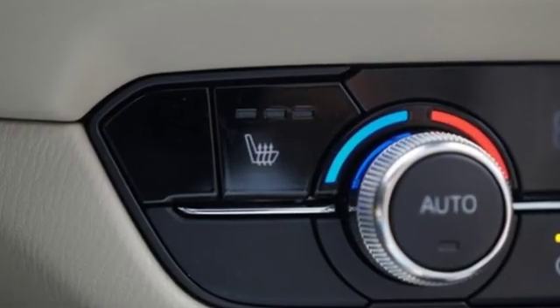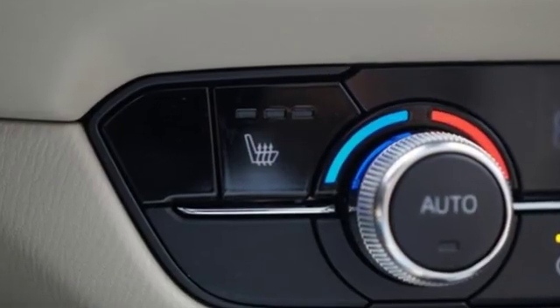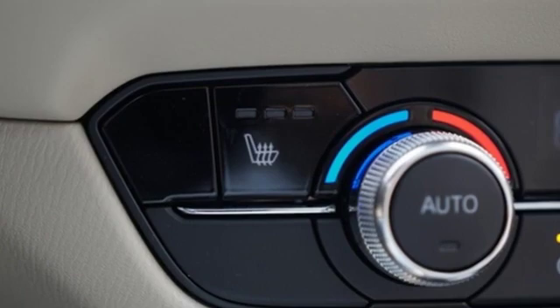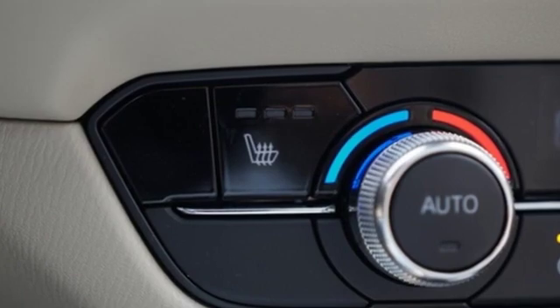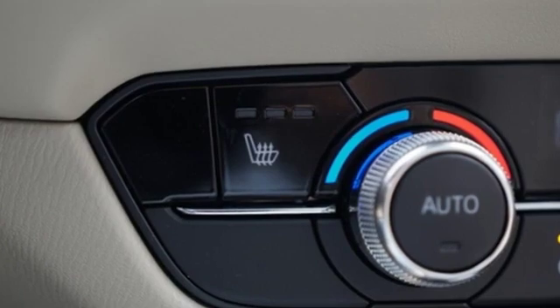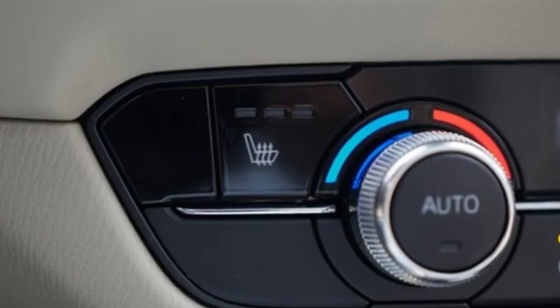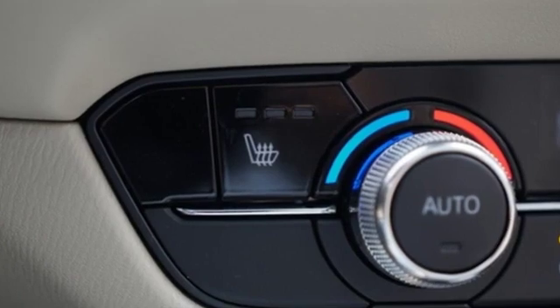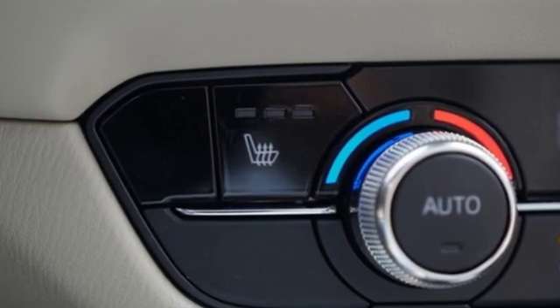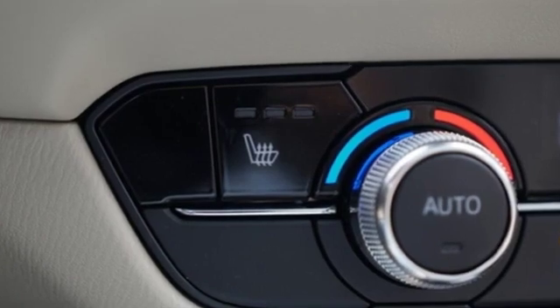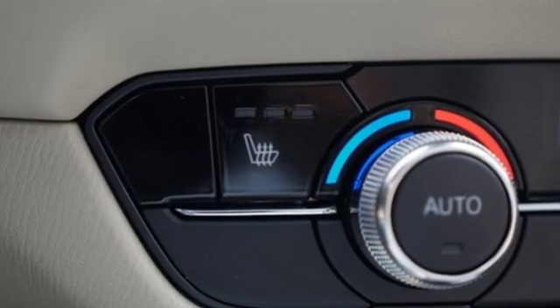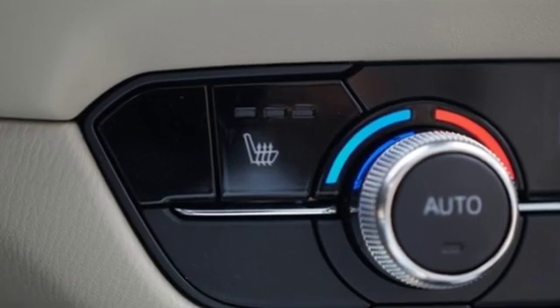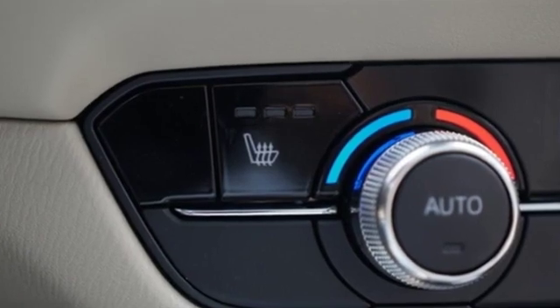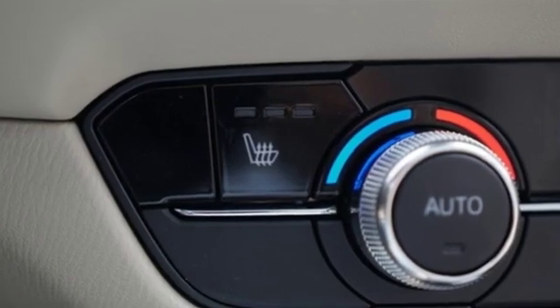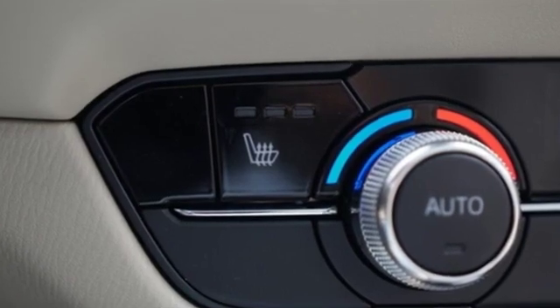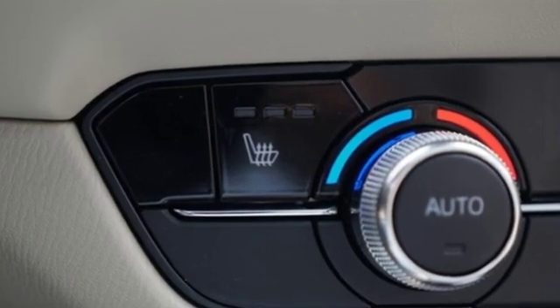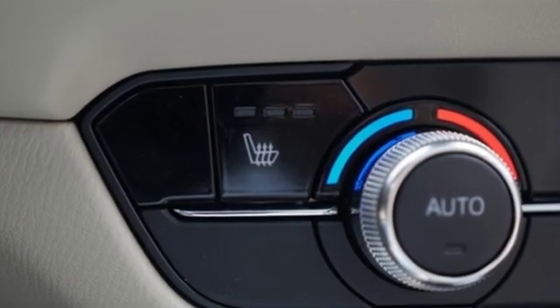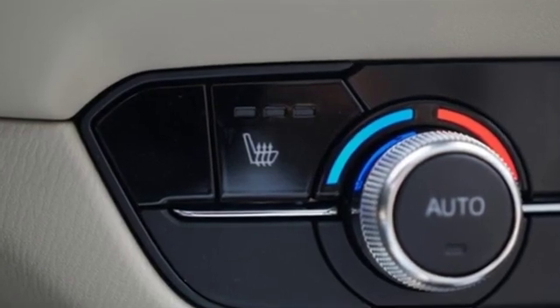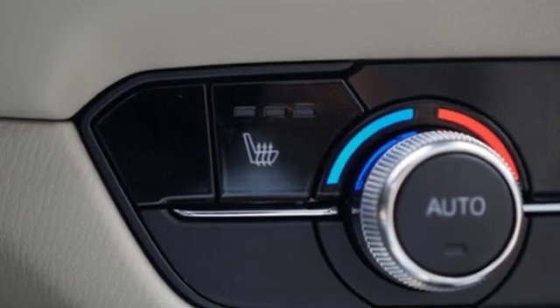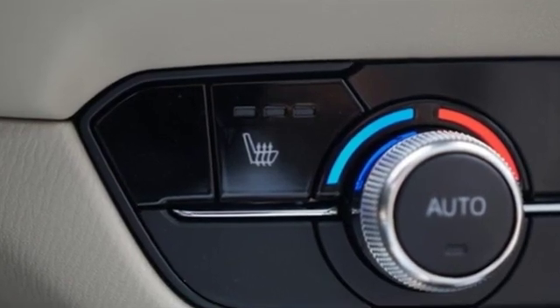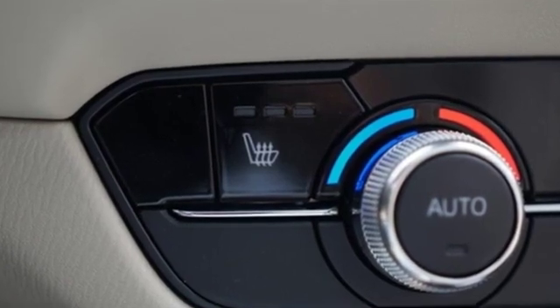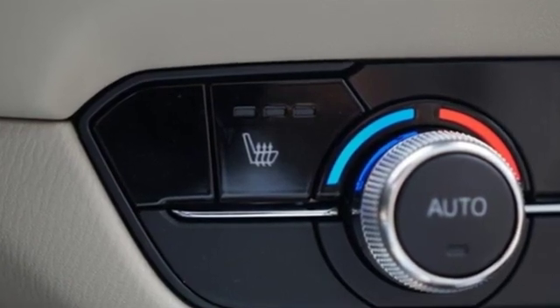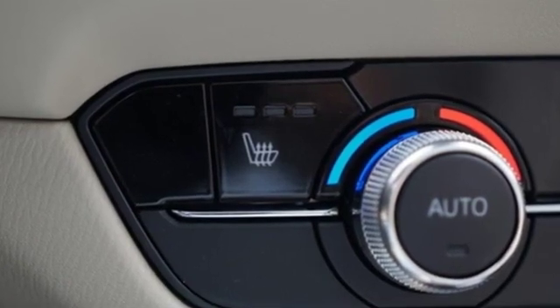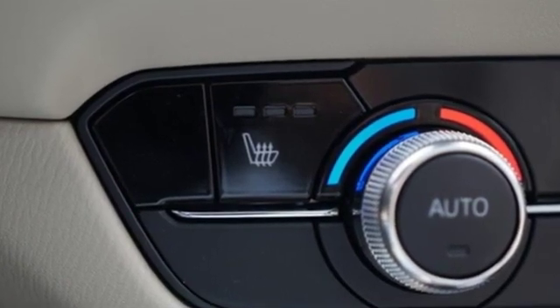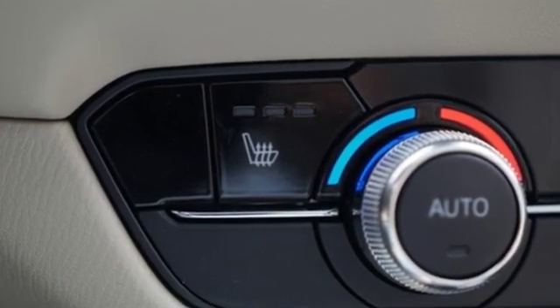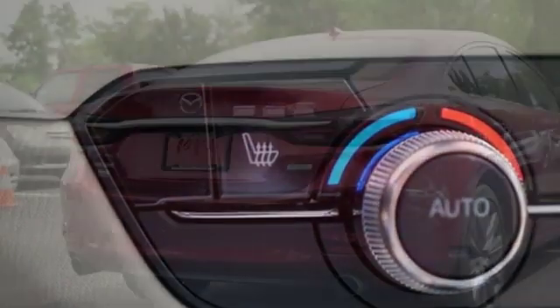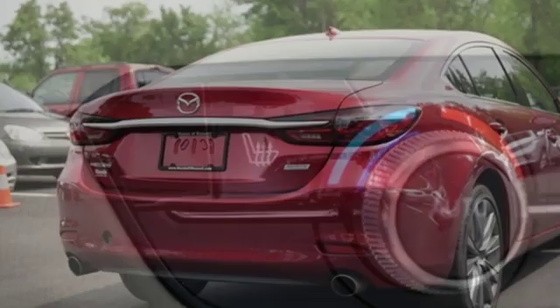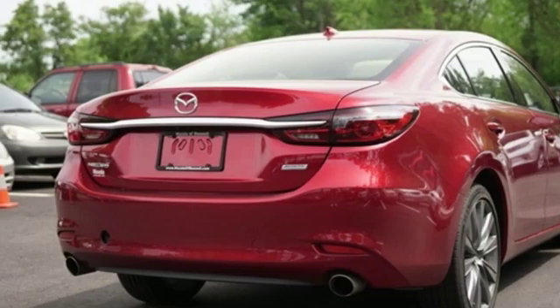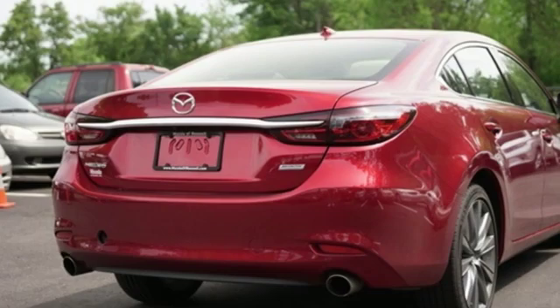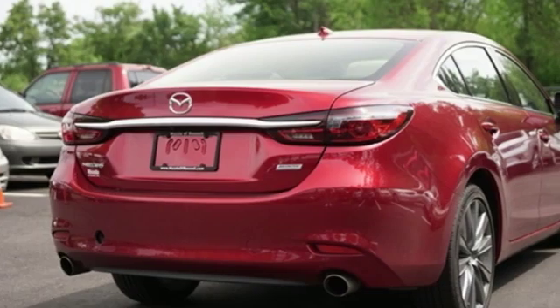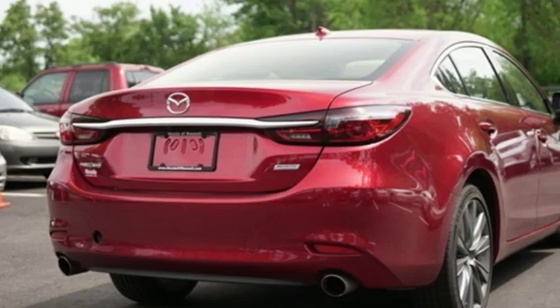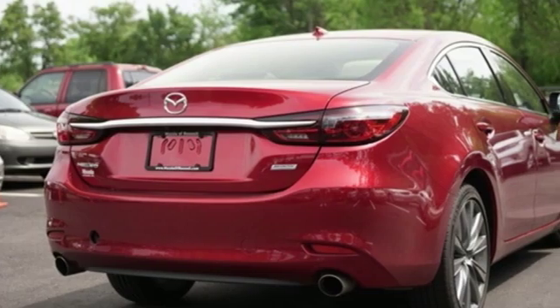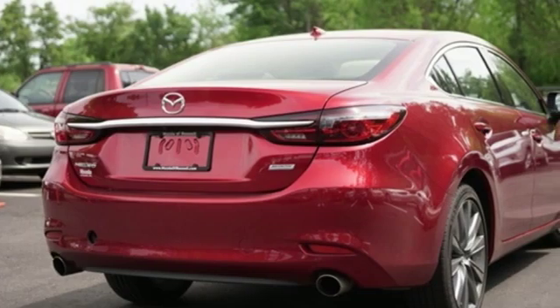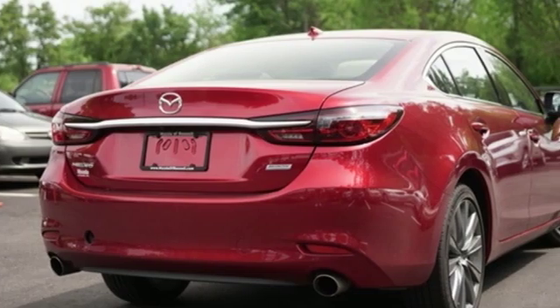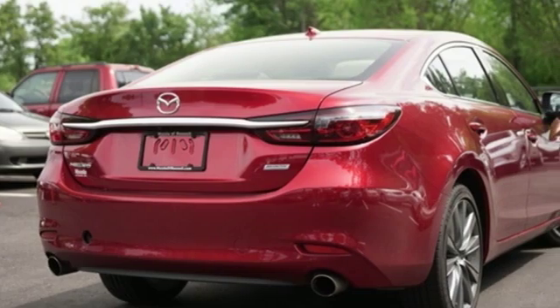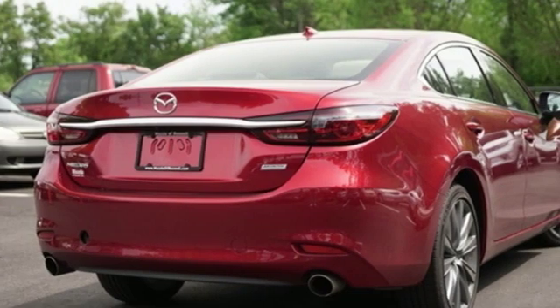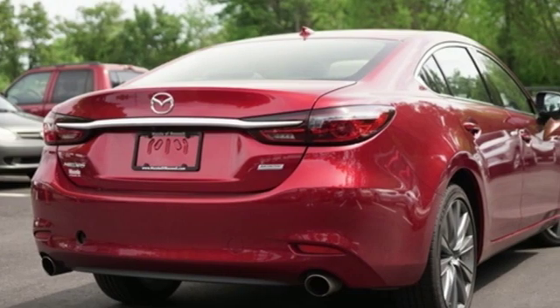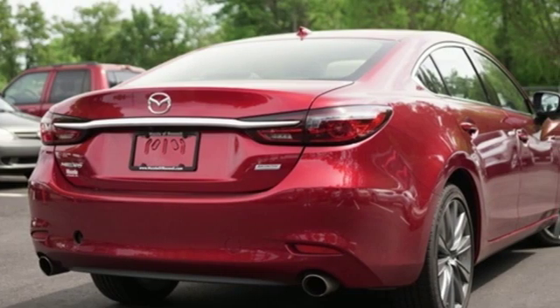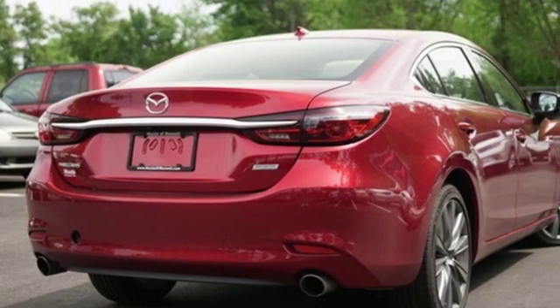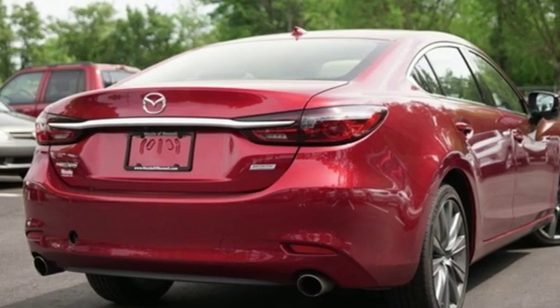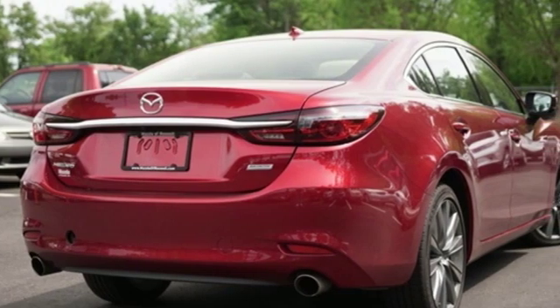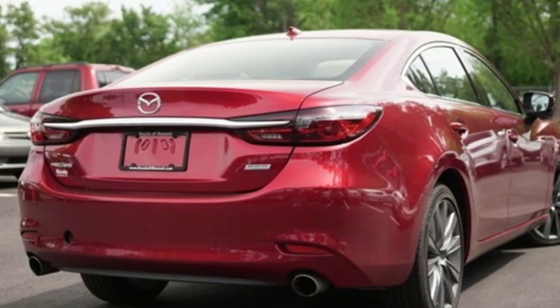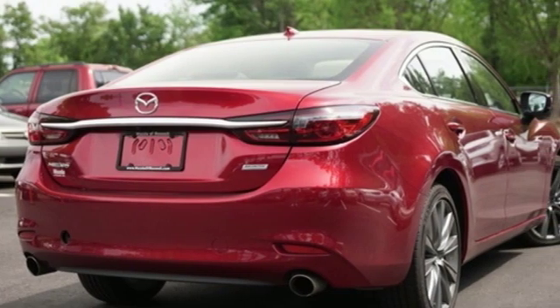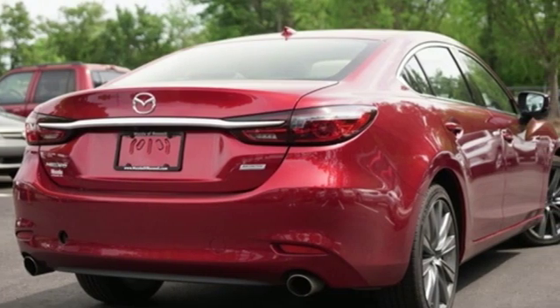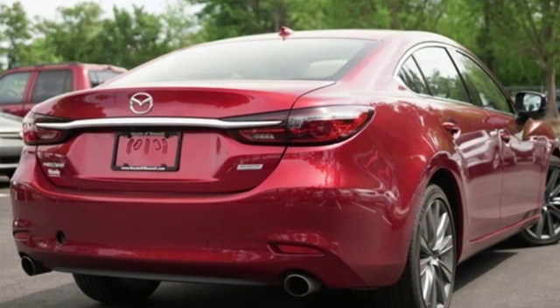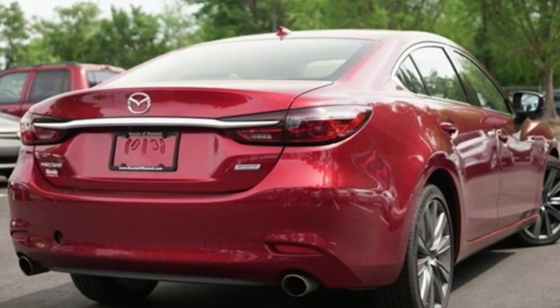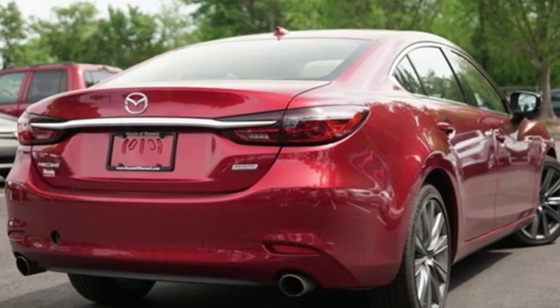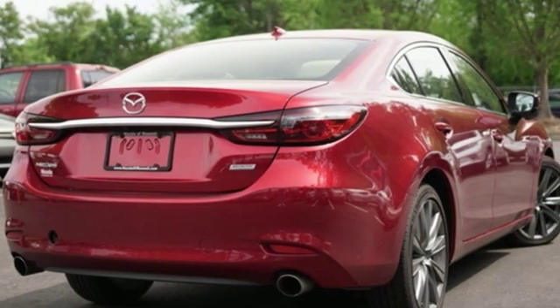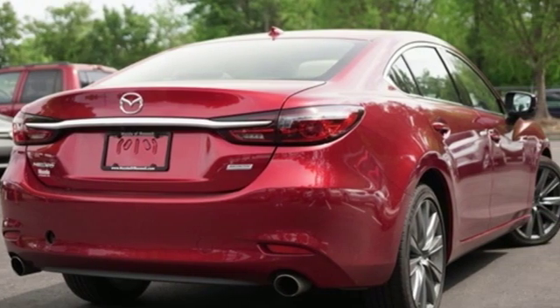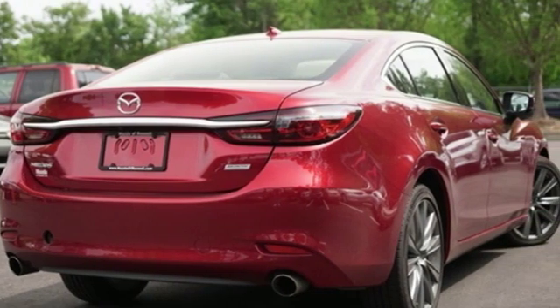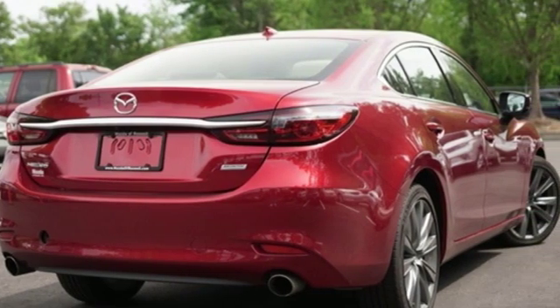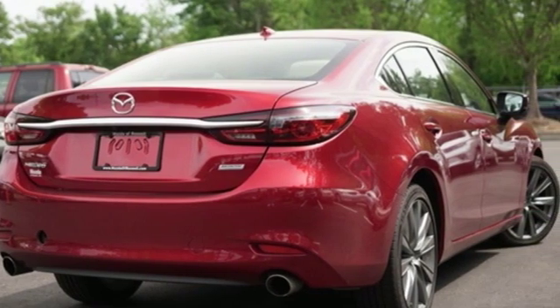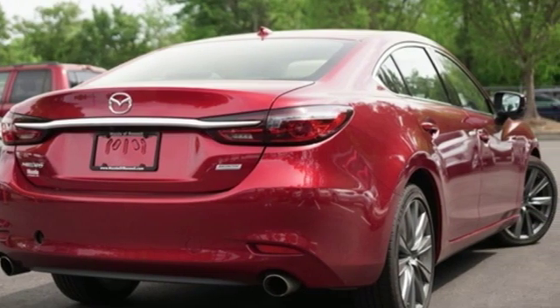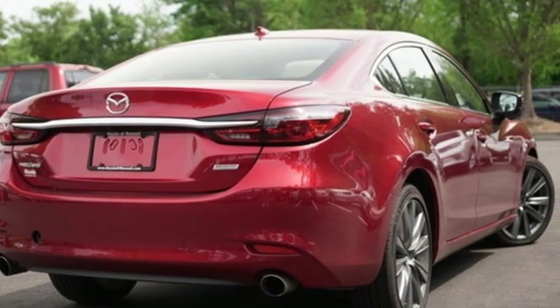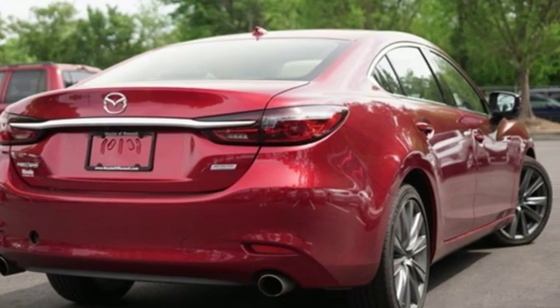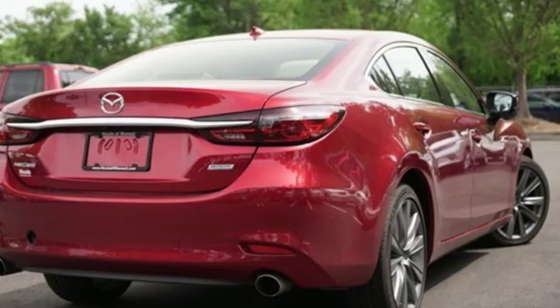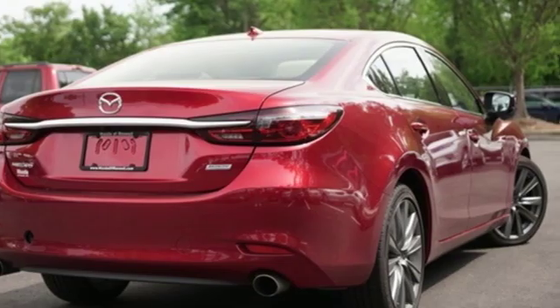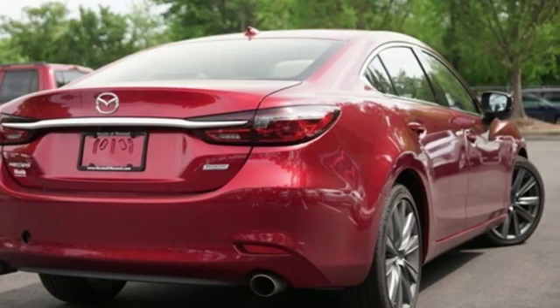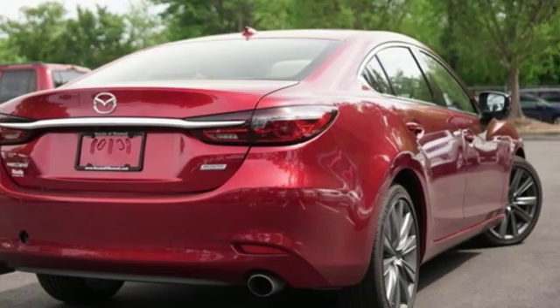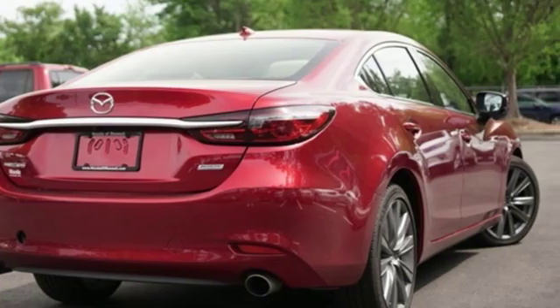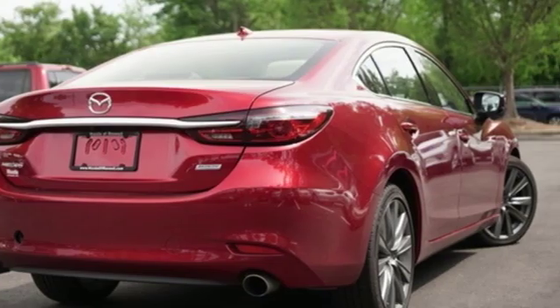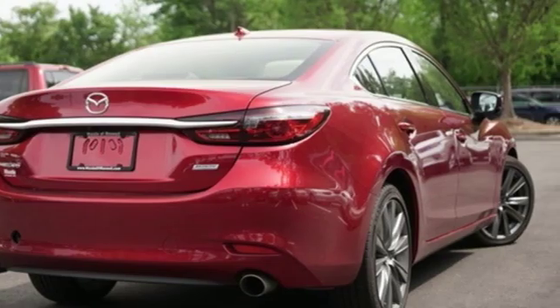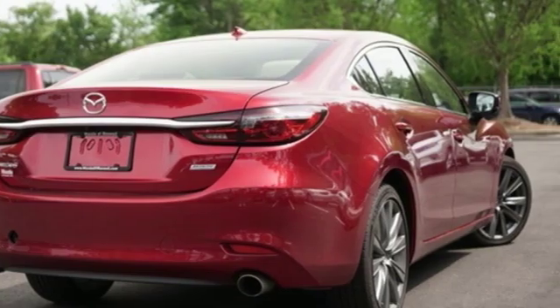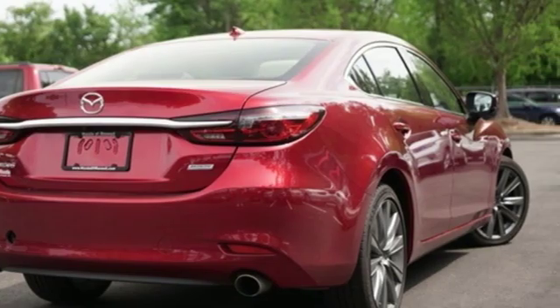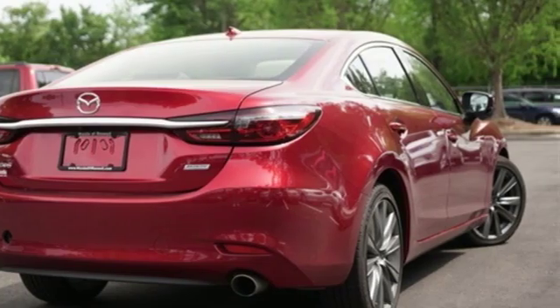With Mazda, driving is what matters most. There's even more to see in person. Take it for a test drive today.